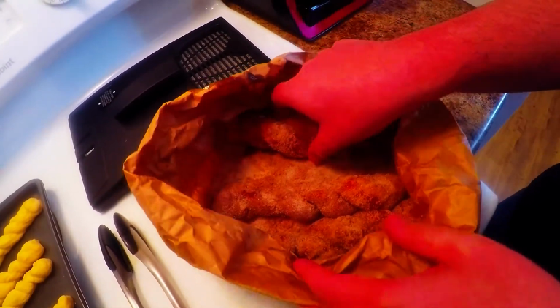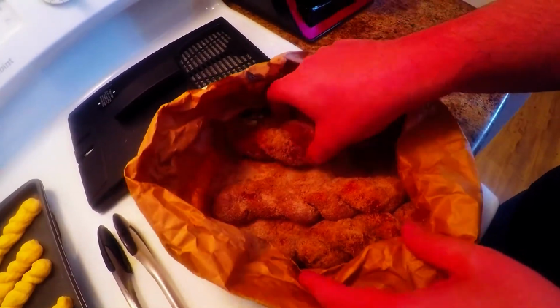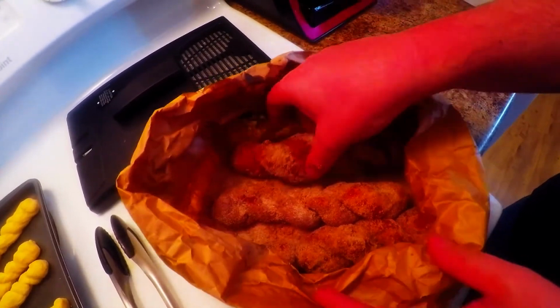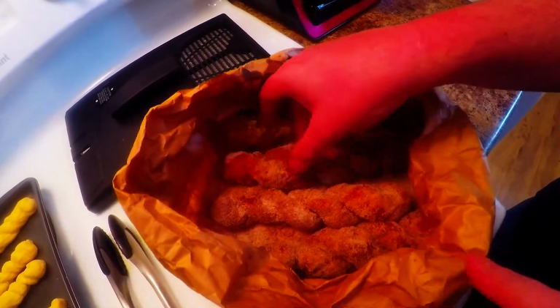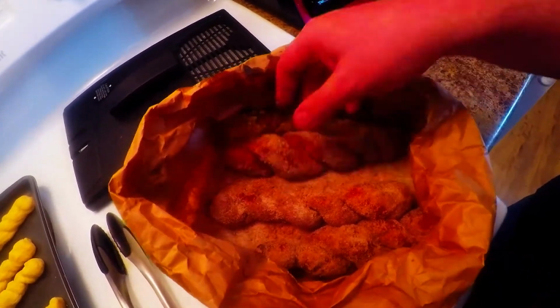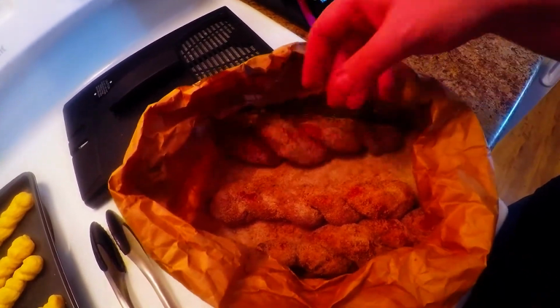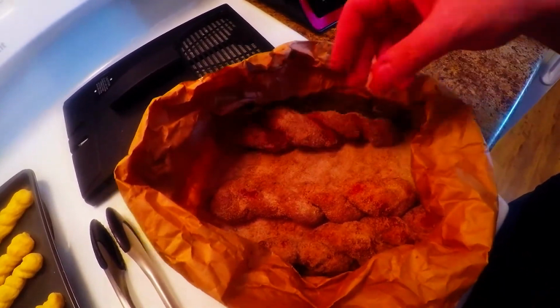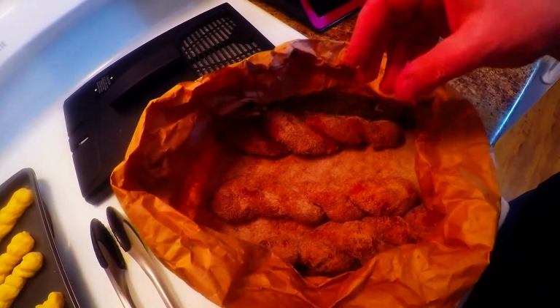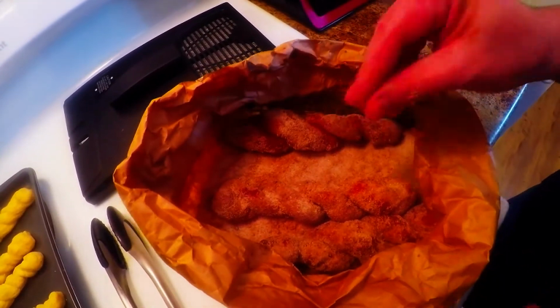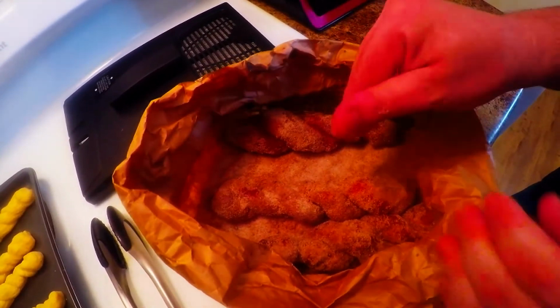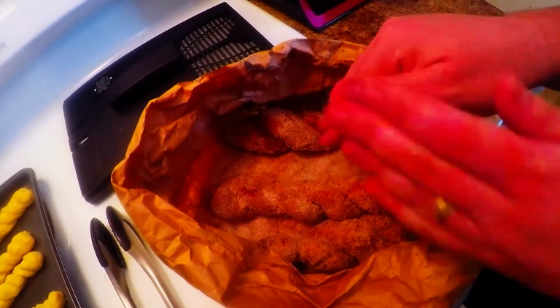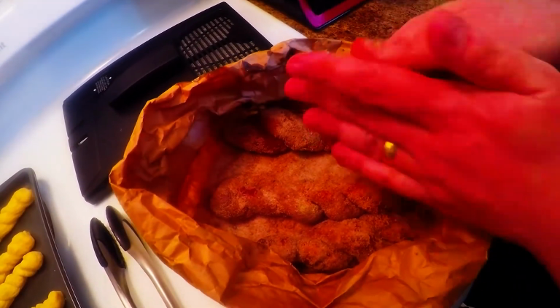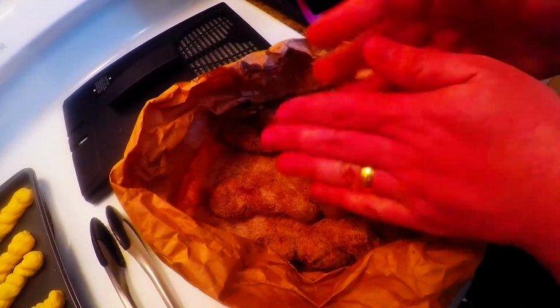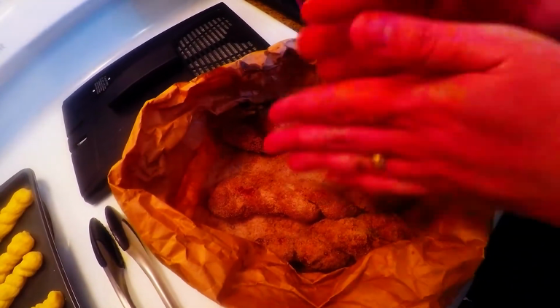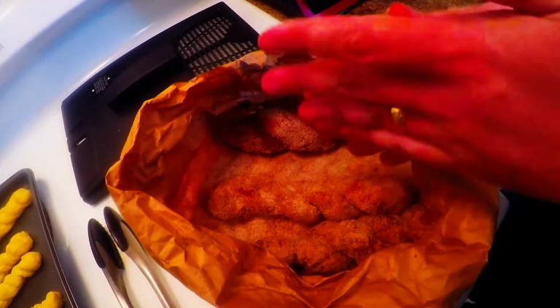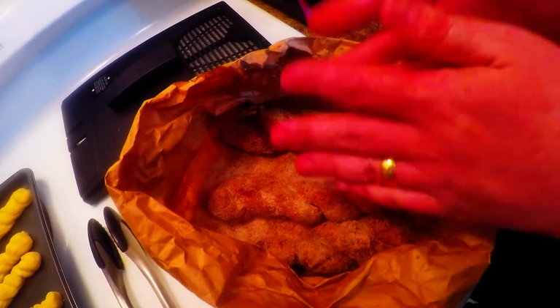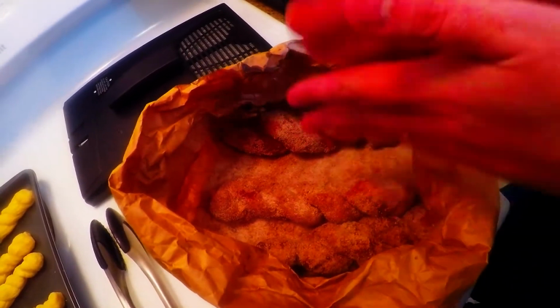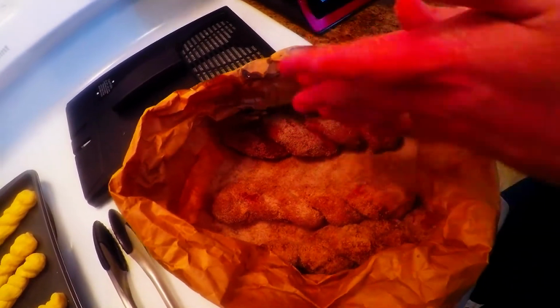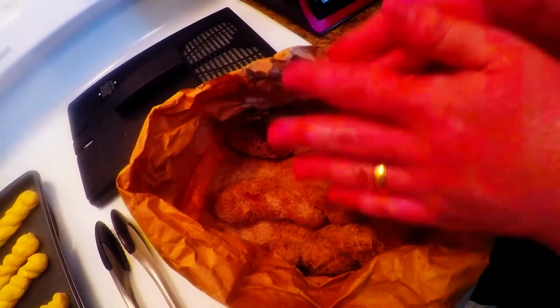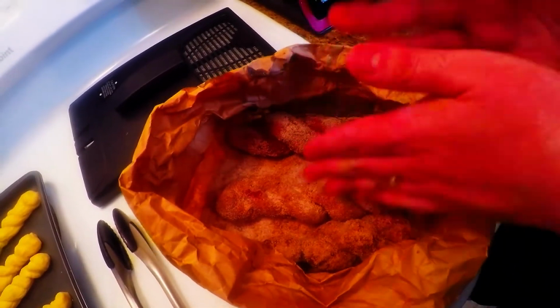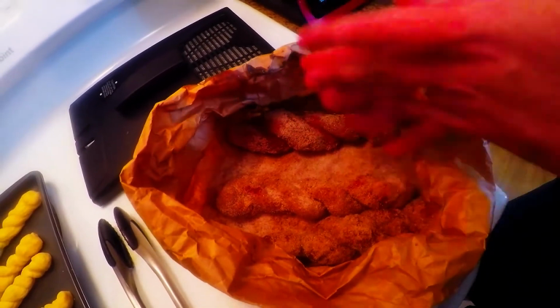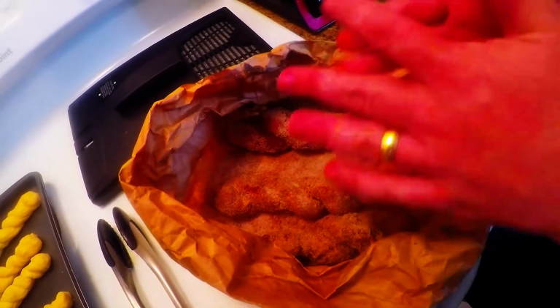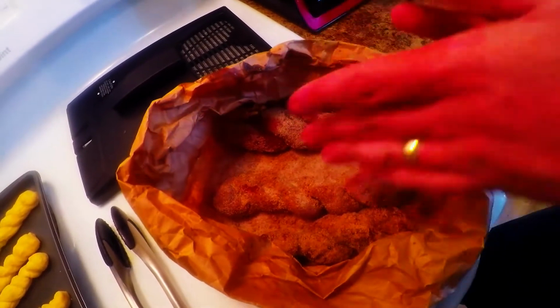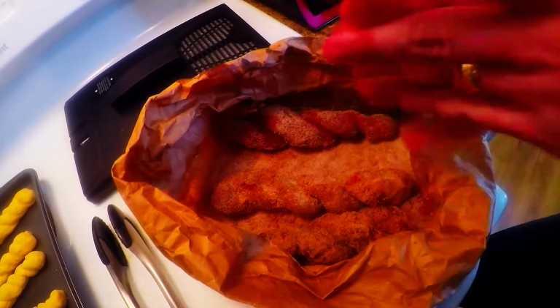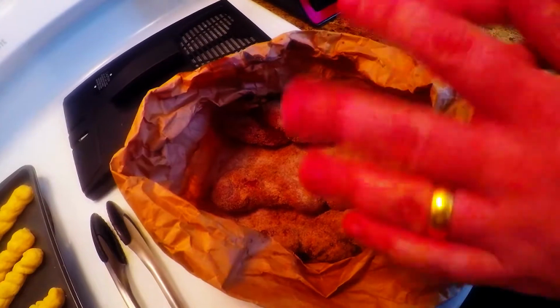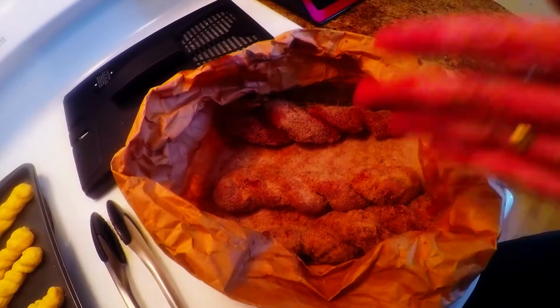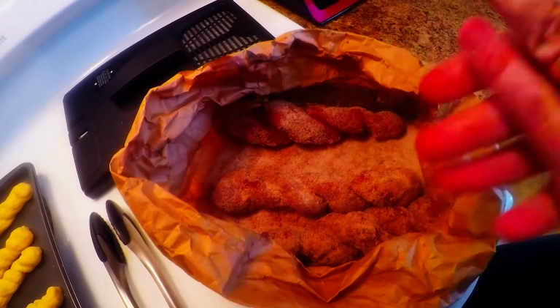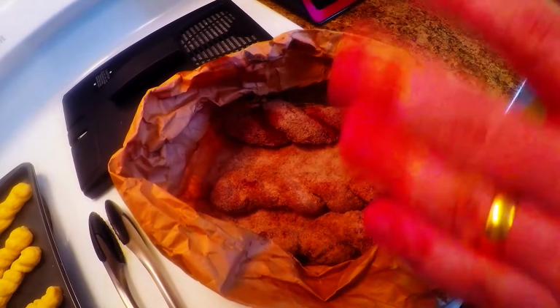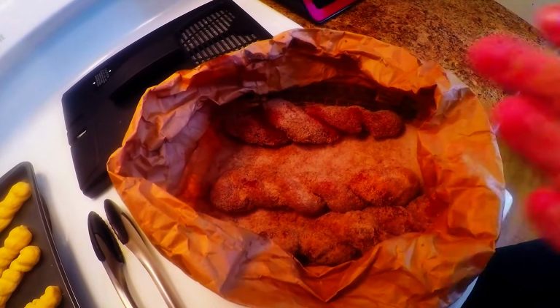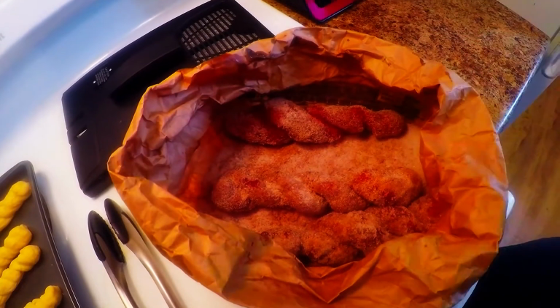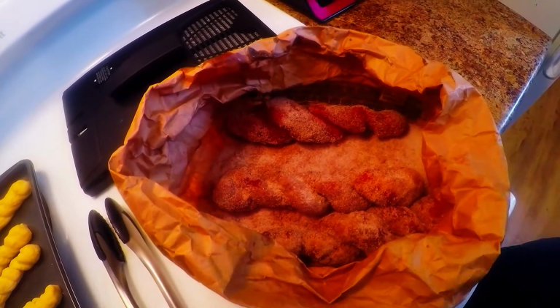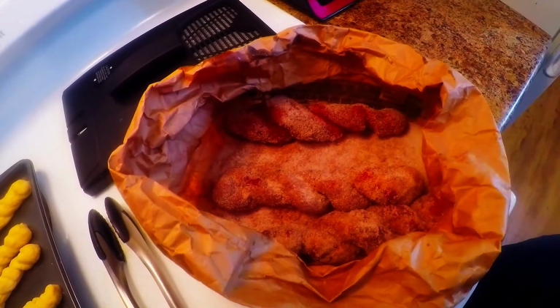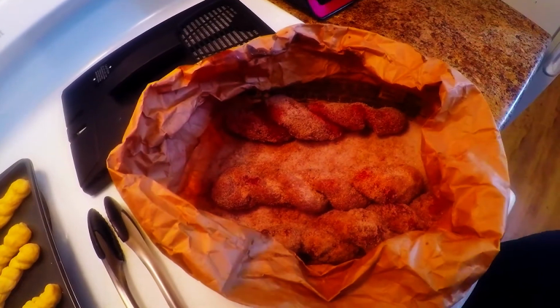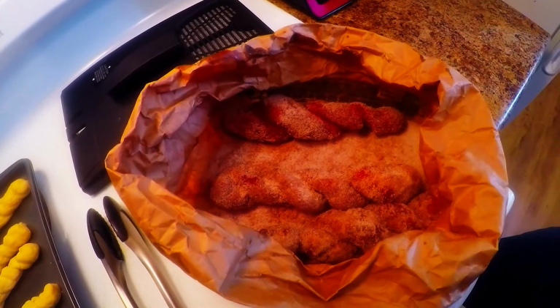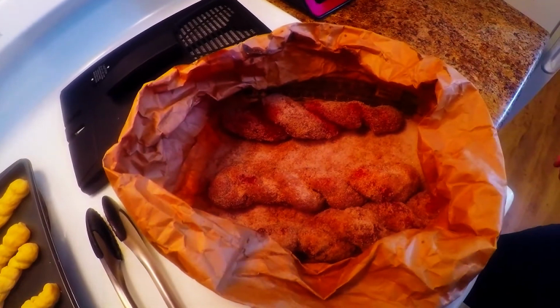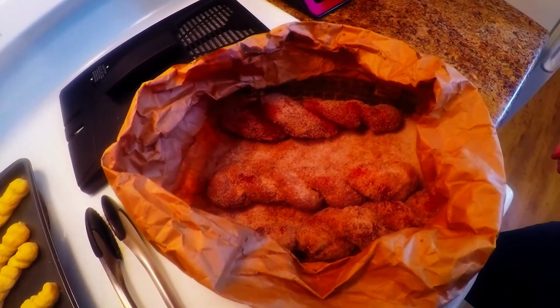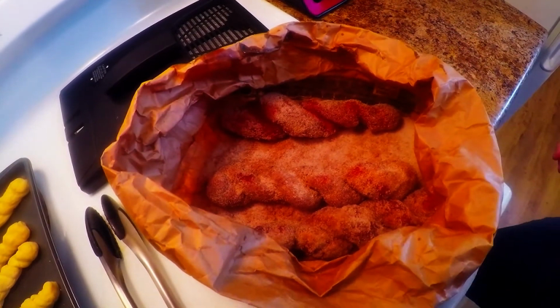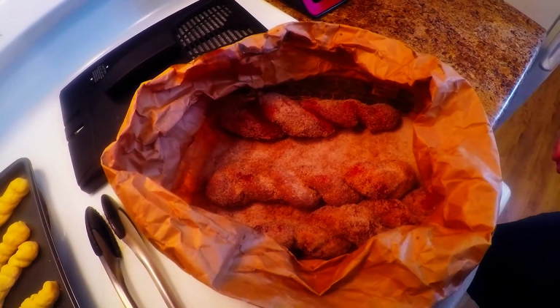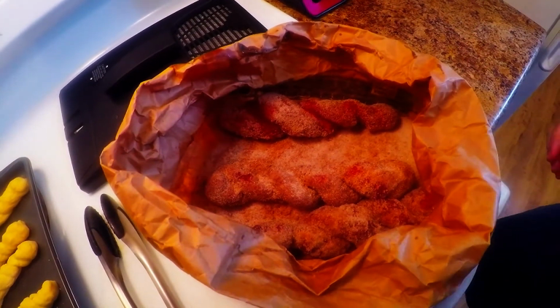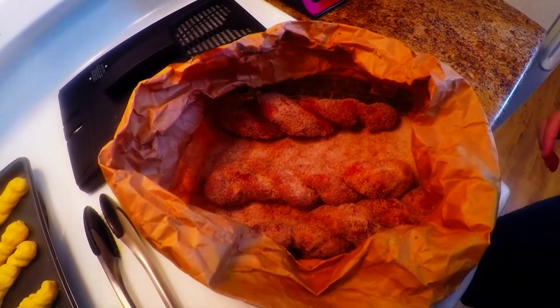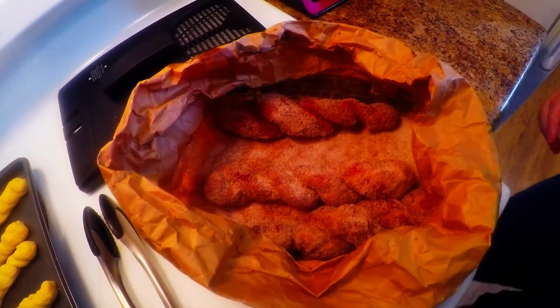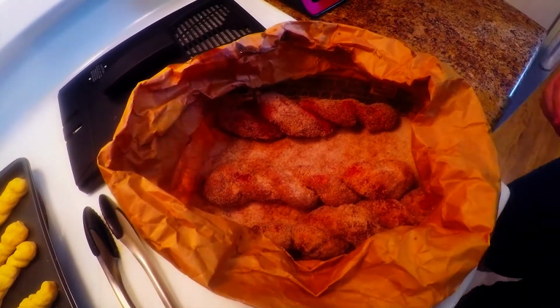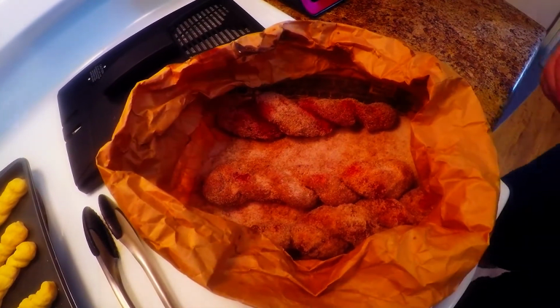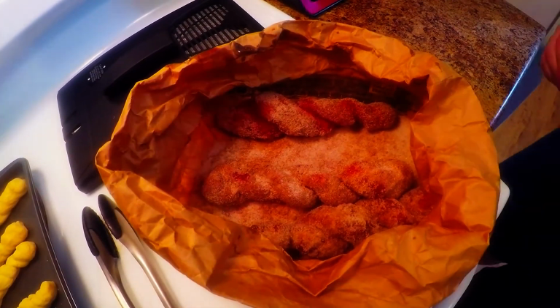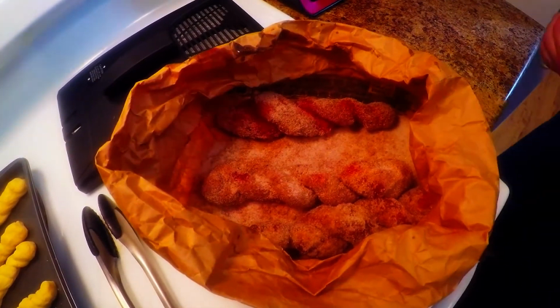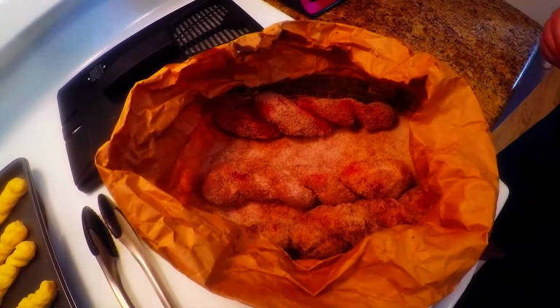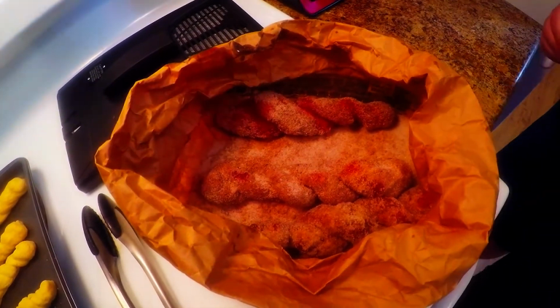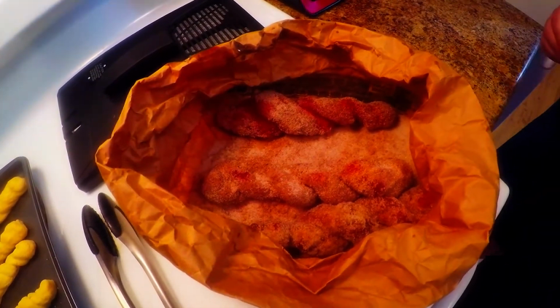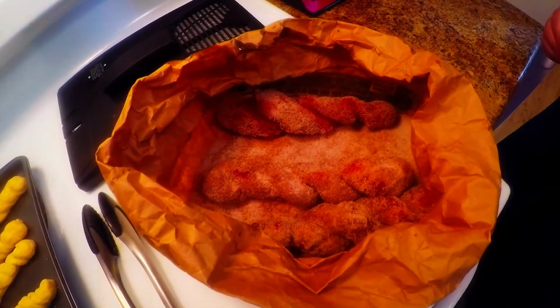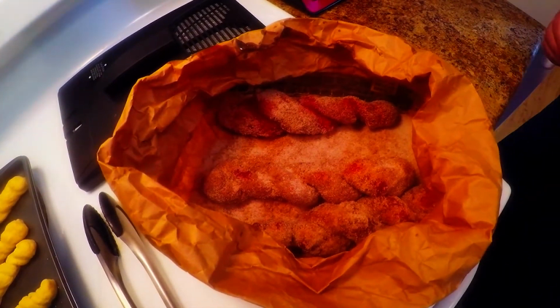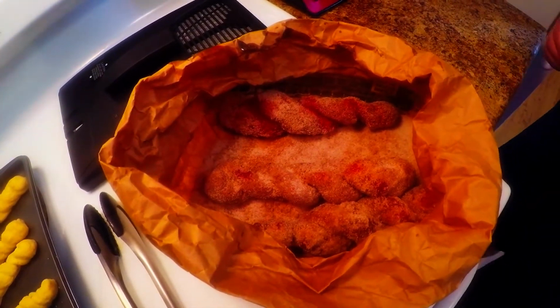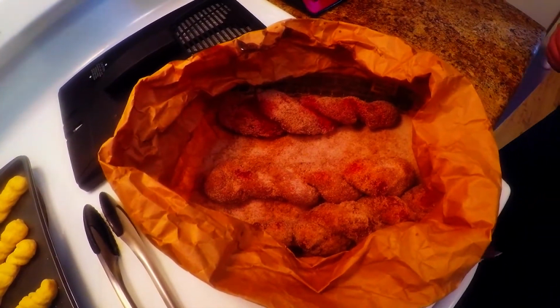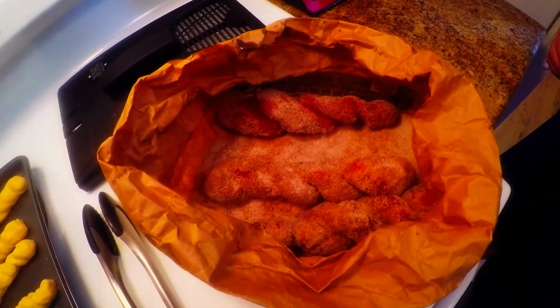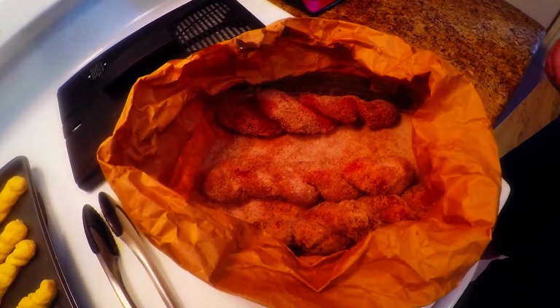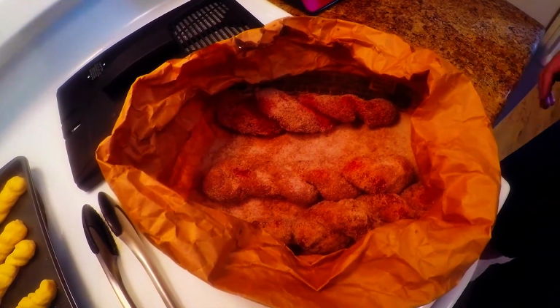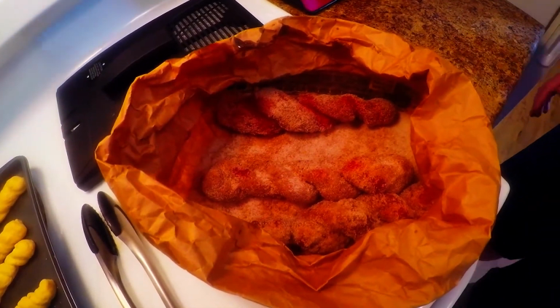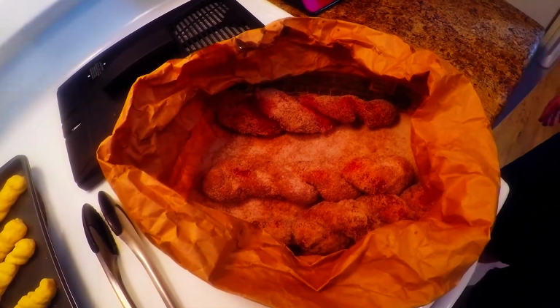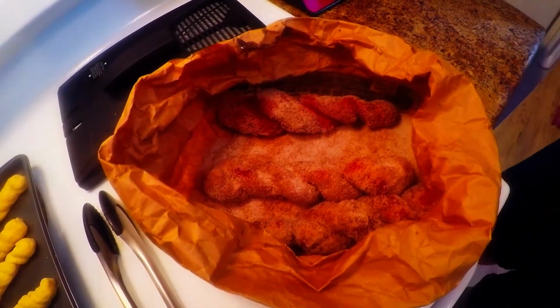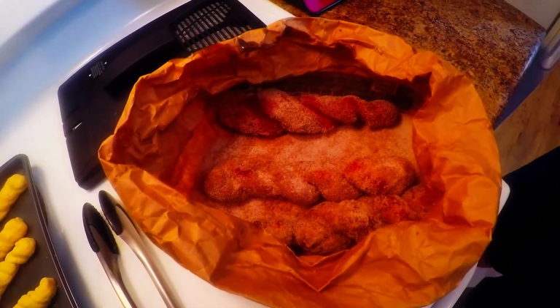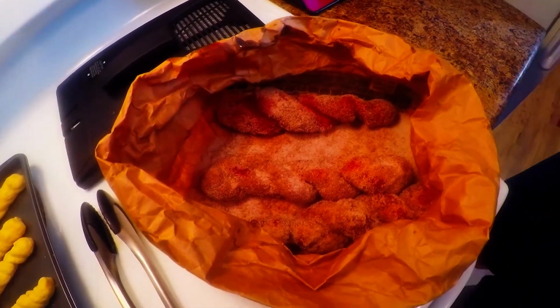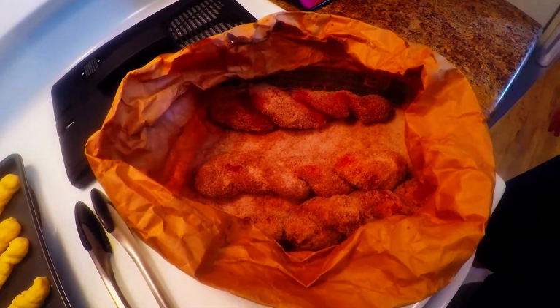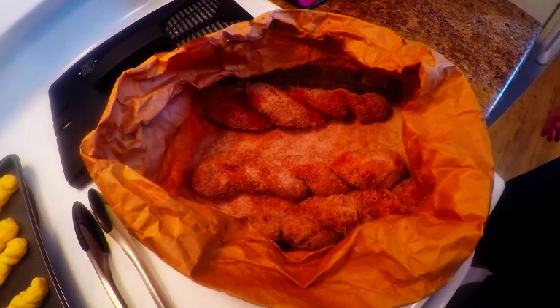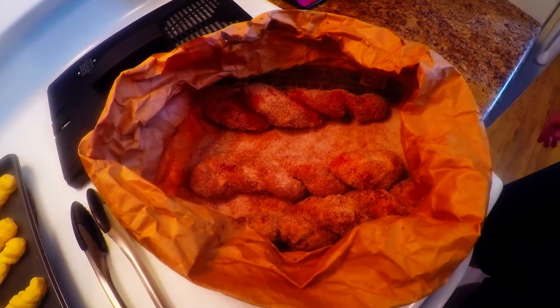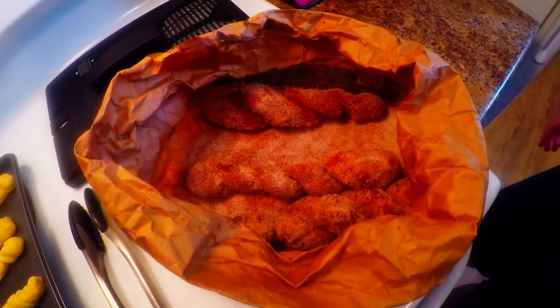Those are cinnamon and sugar coated. We're showing you all the steps. This is Super Bao Chi kitchen.